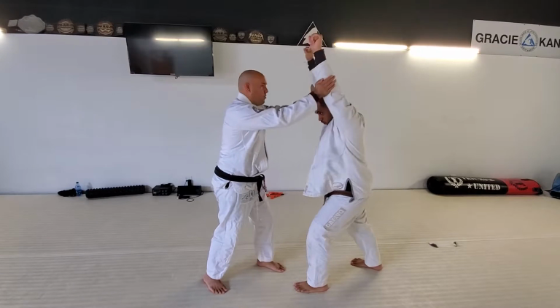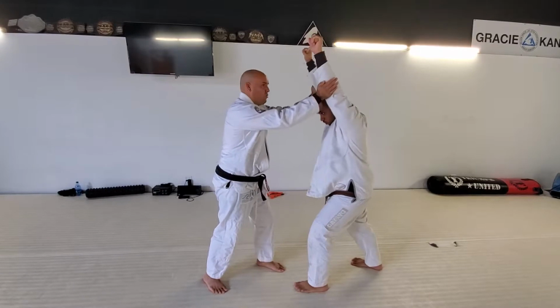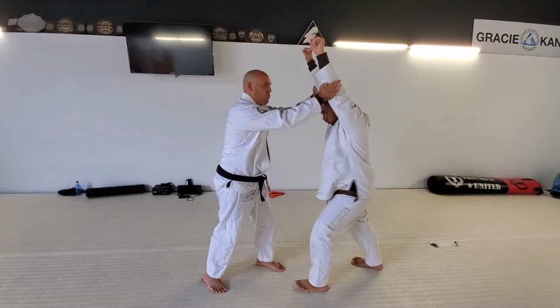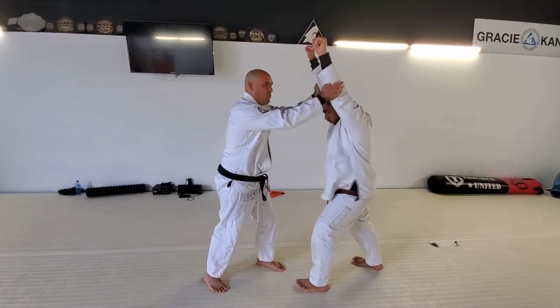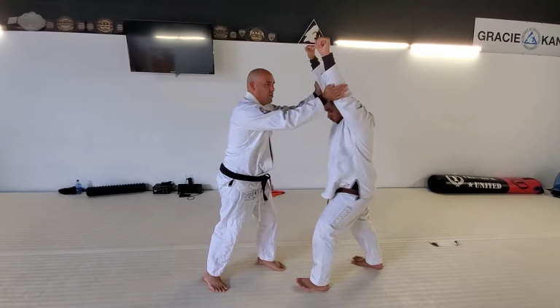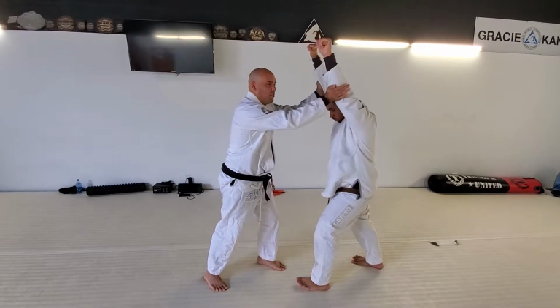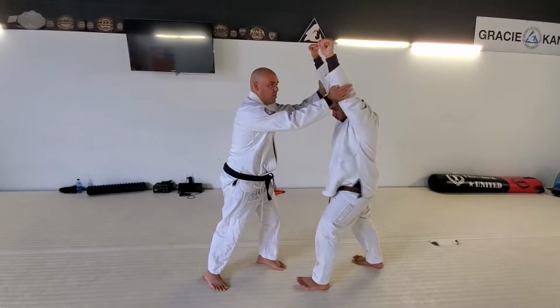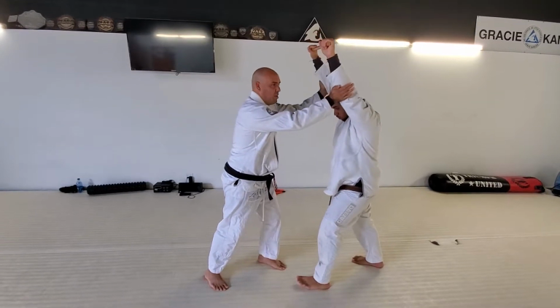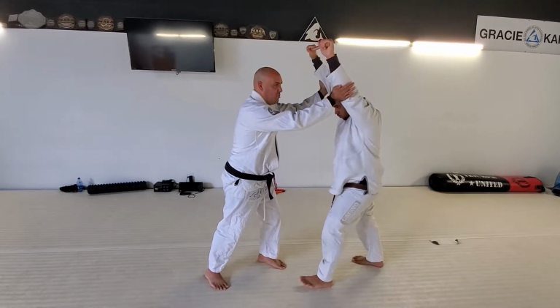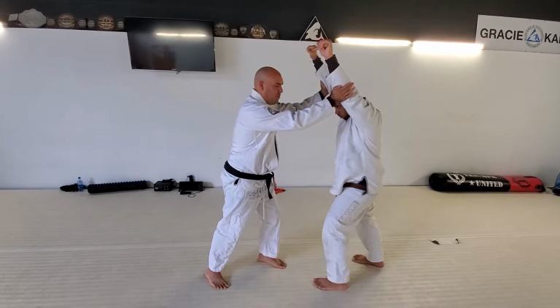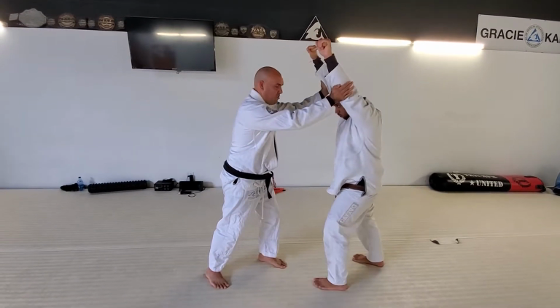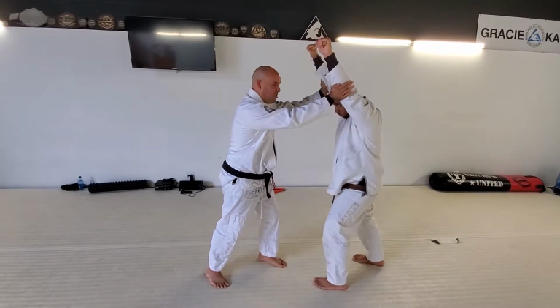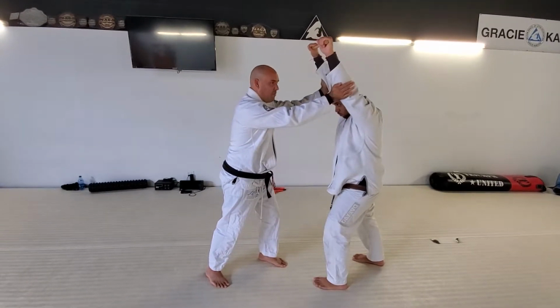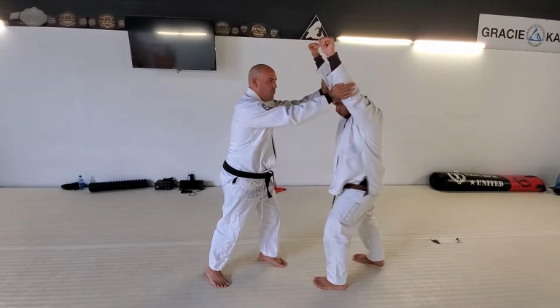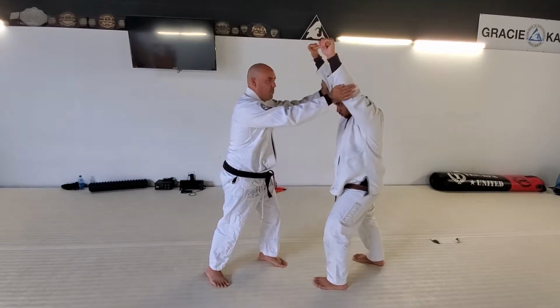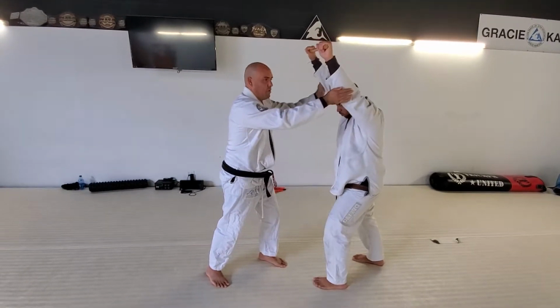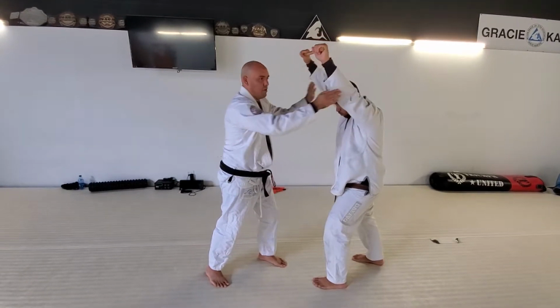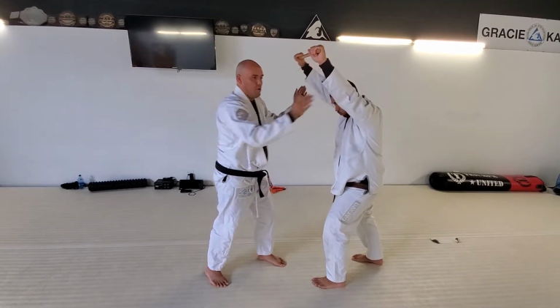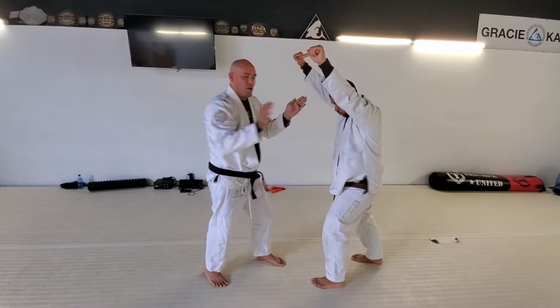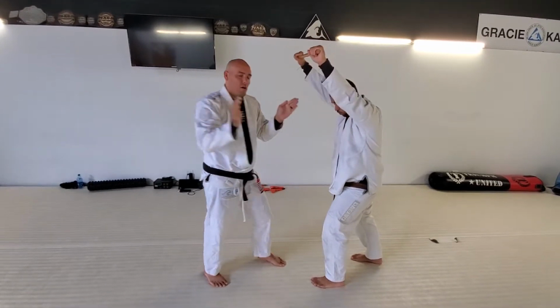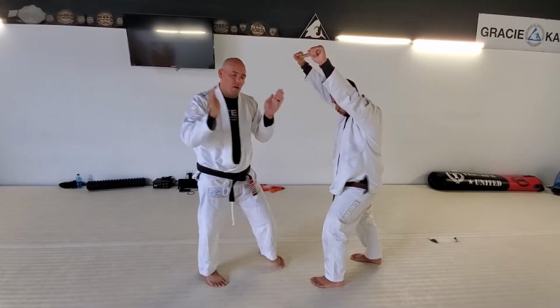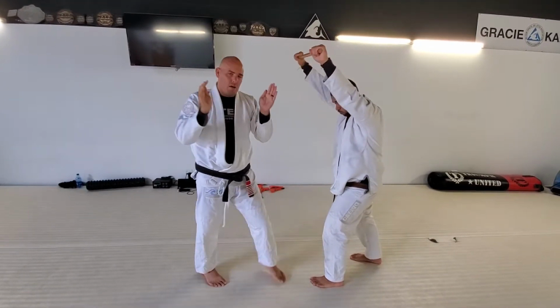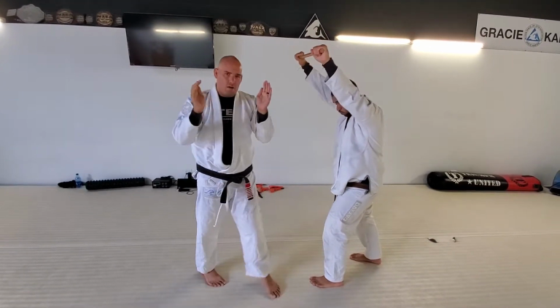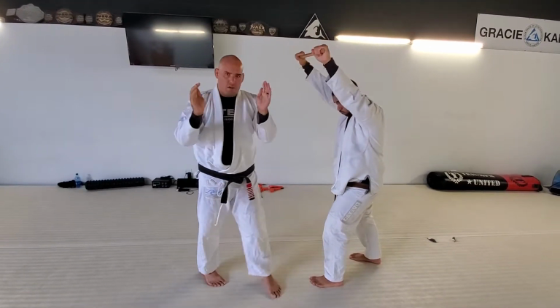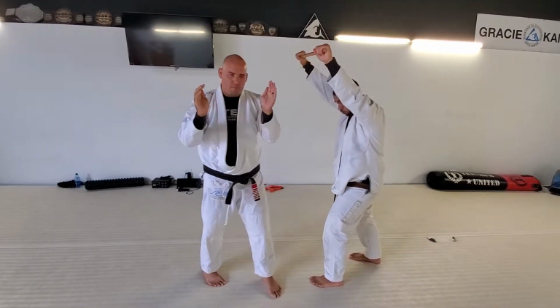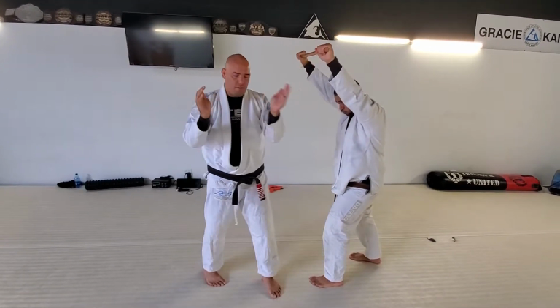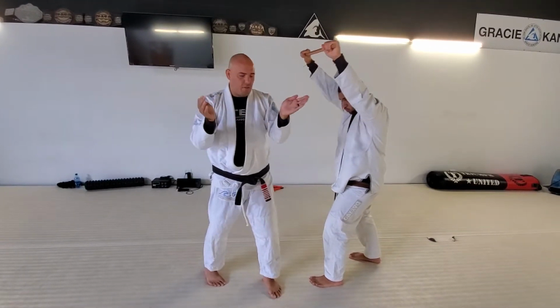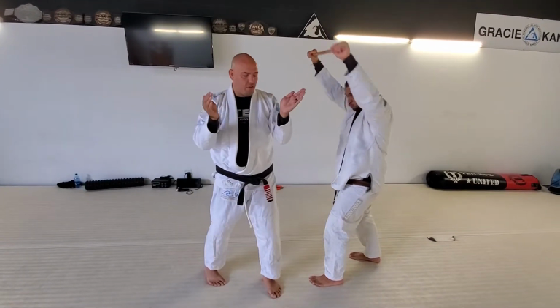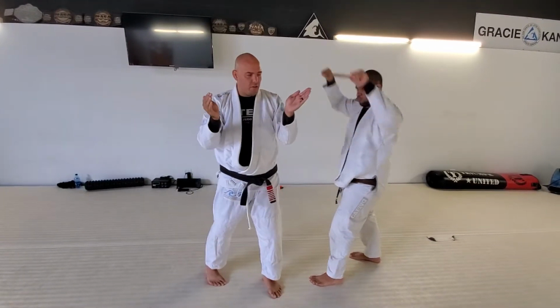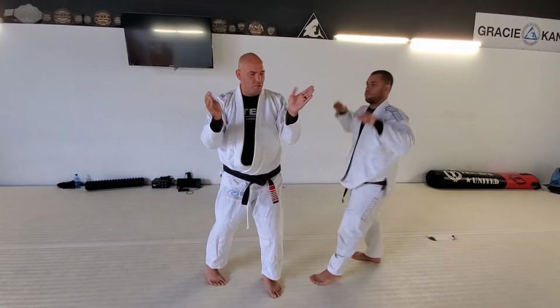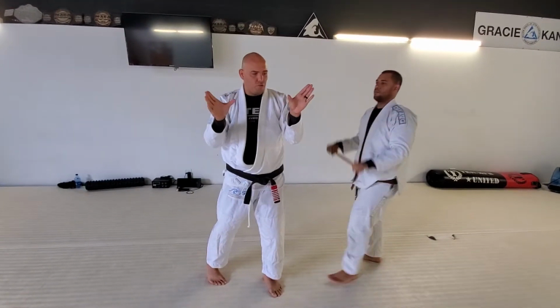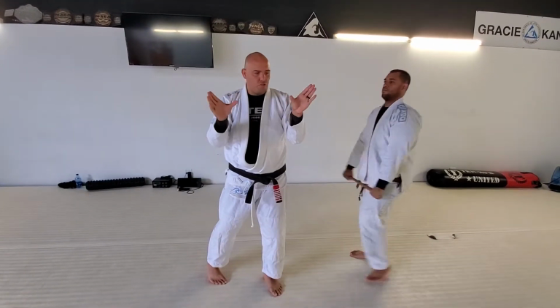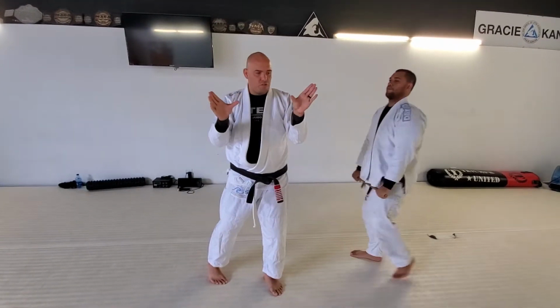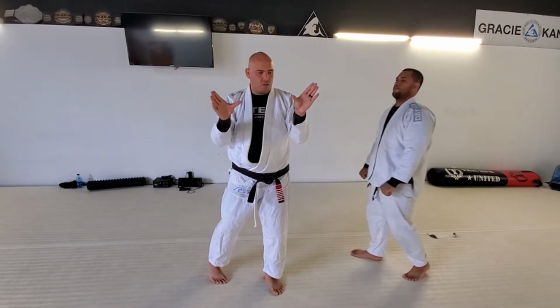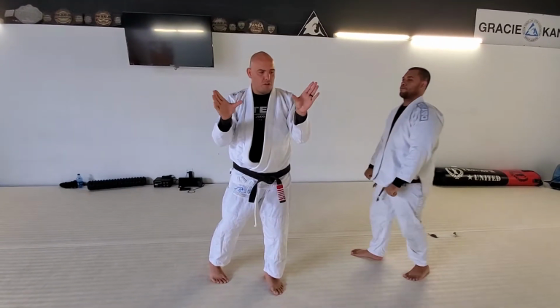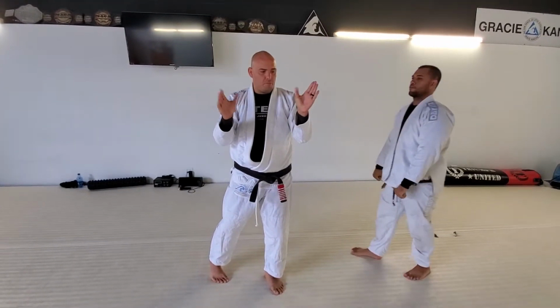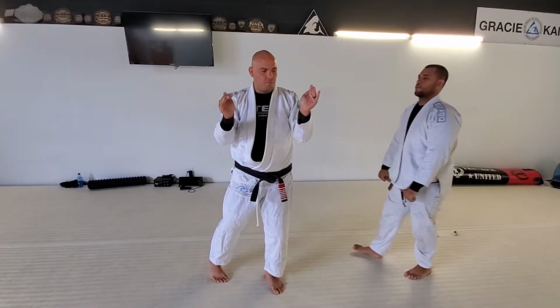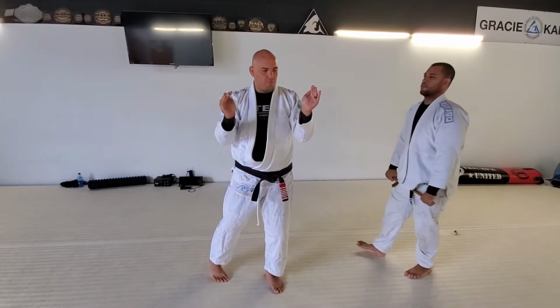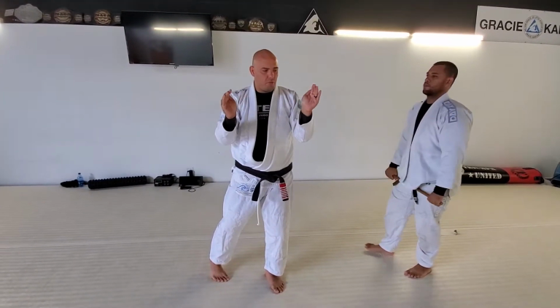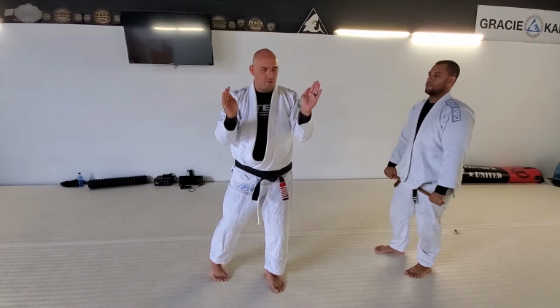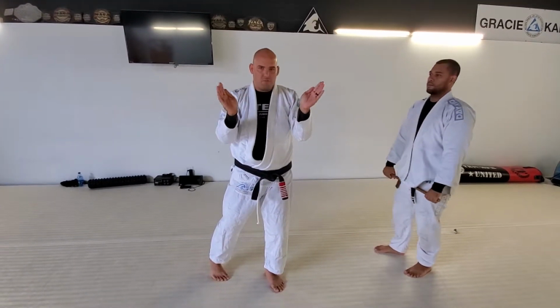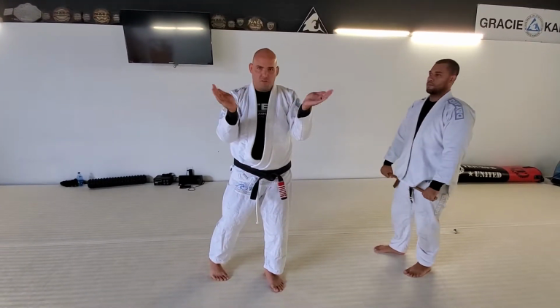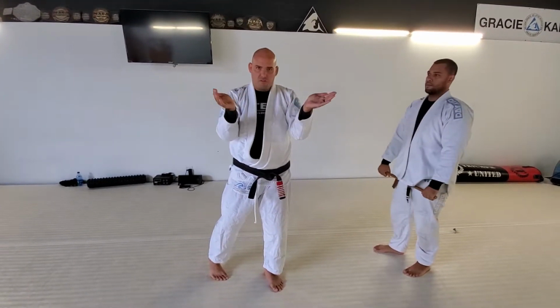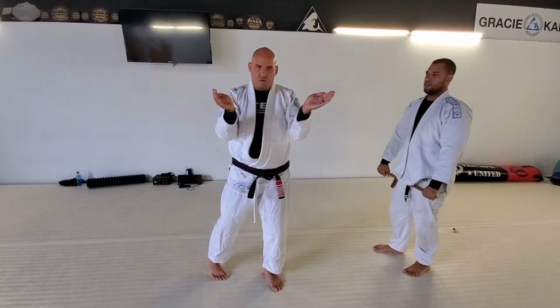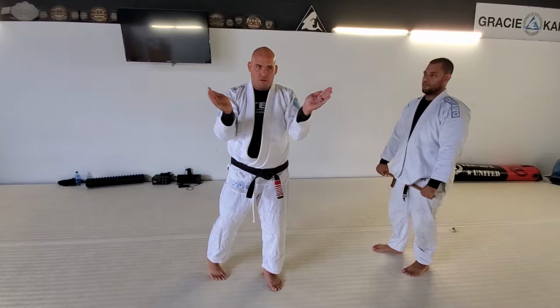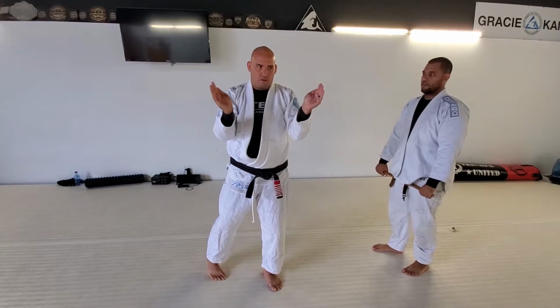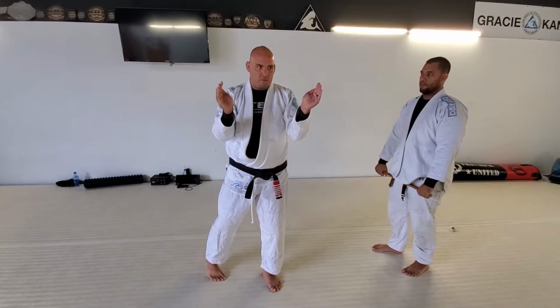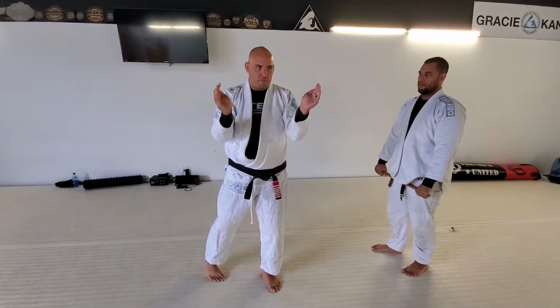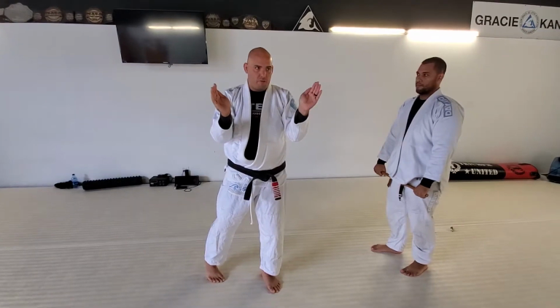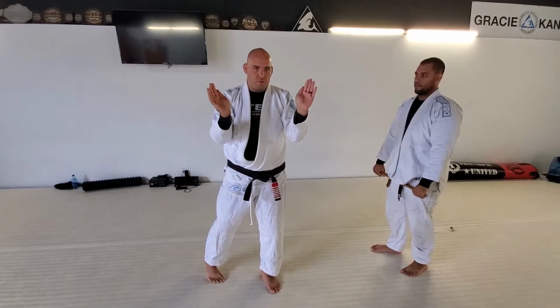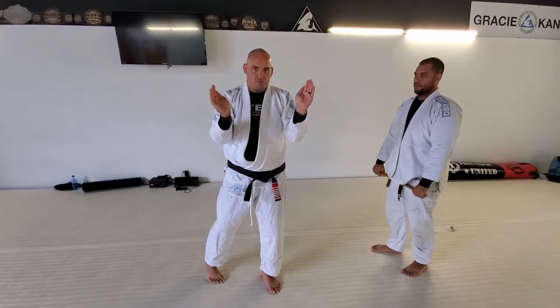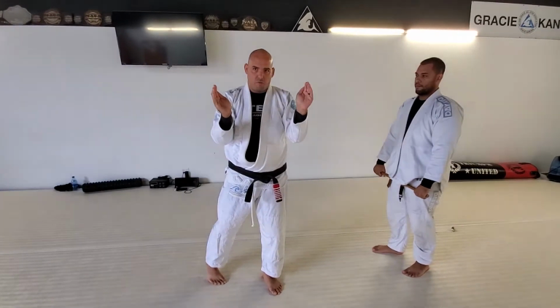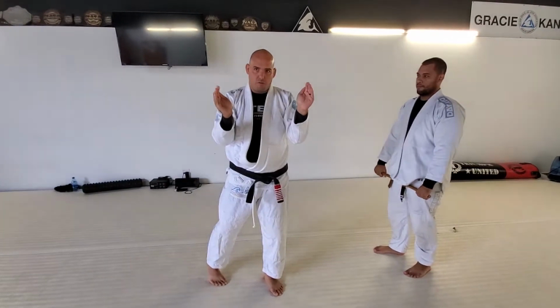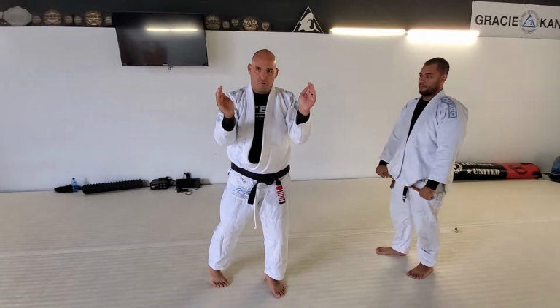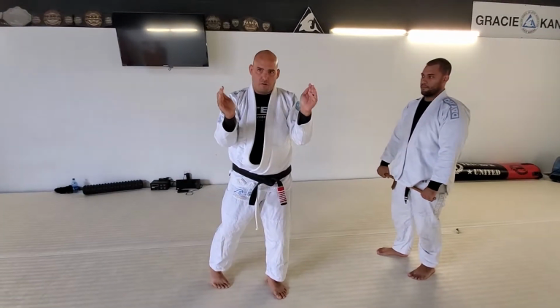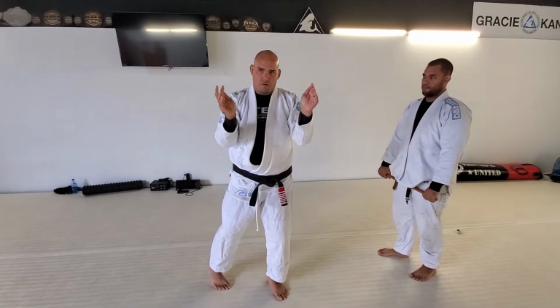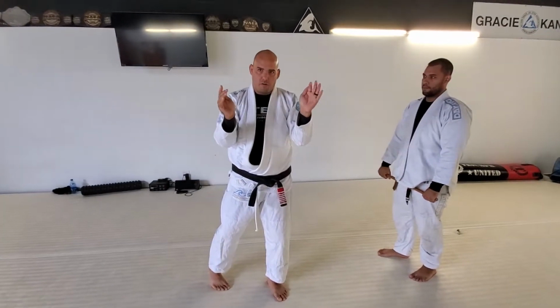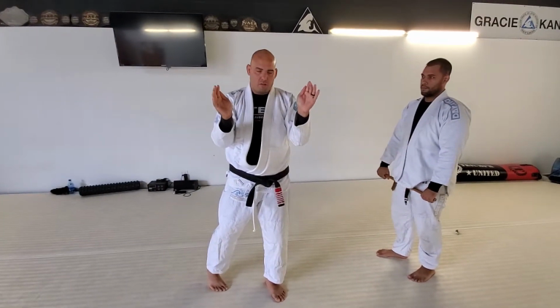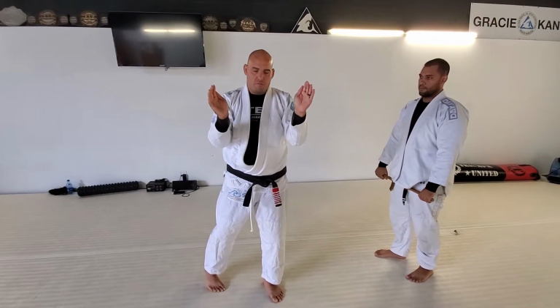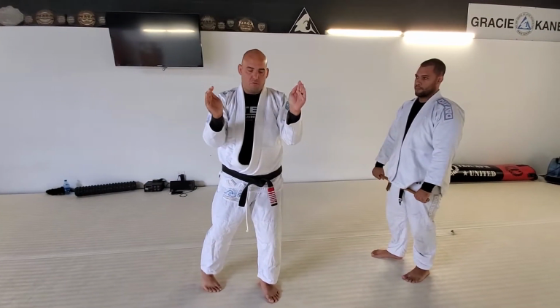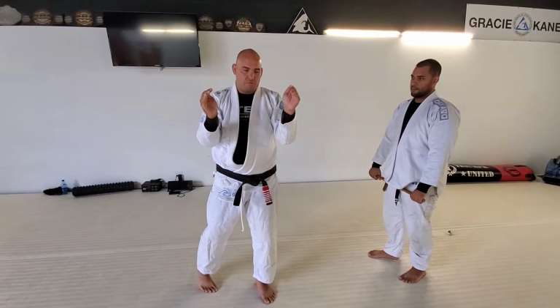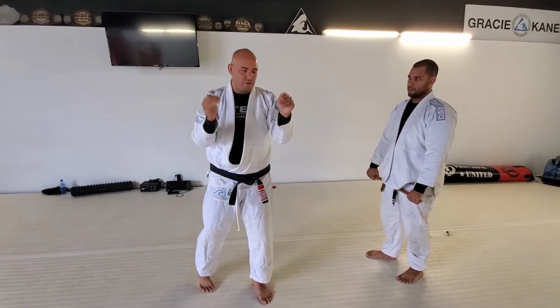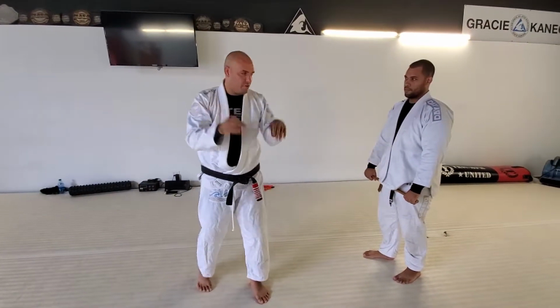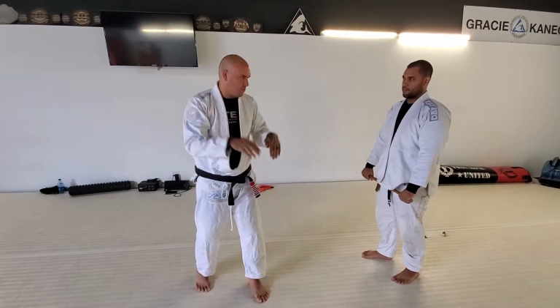You have two hands on the elbow and we step forward here. The big deal here is don't use your thumbs. Make sure your fingers are with your thumbs with your fingers.